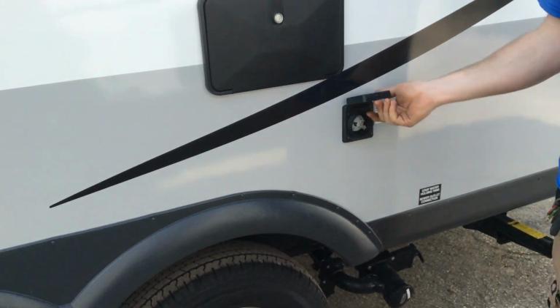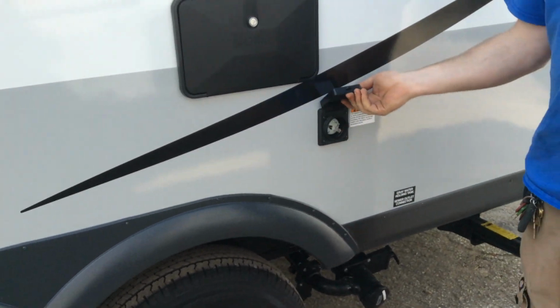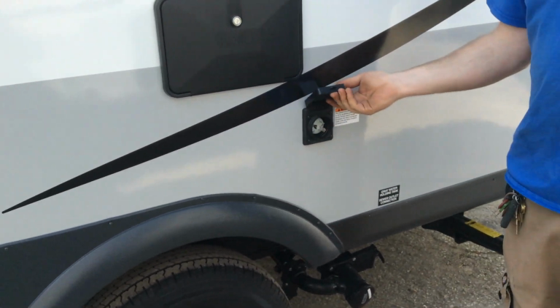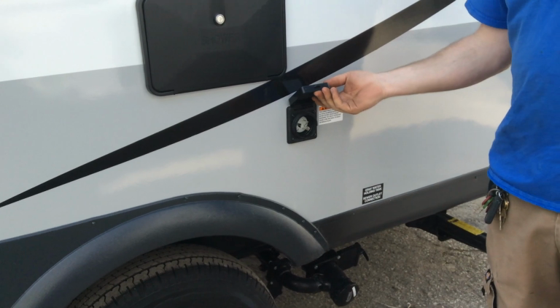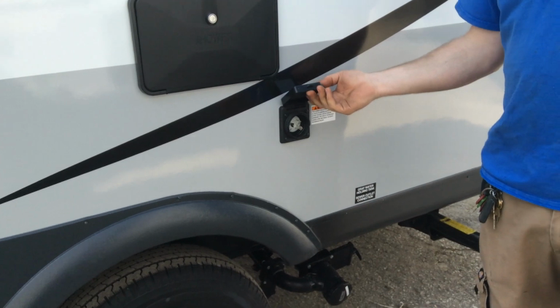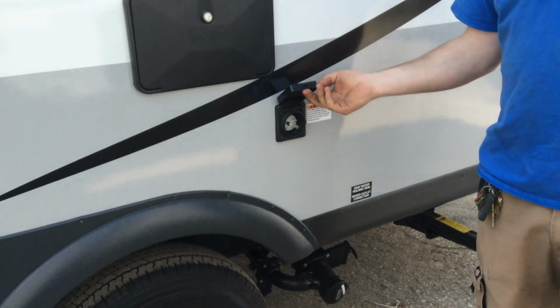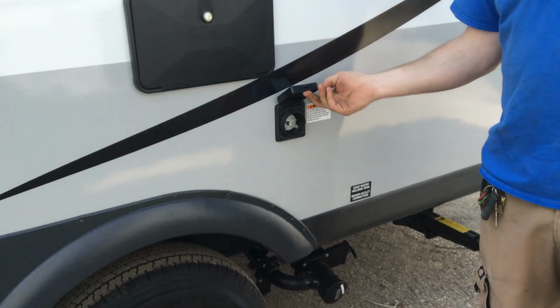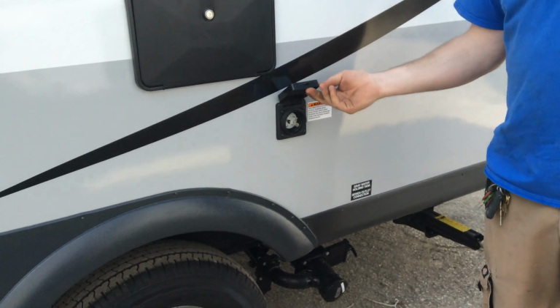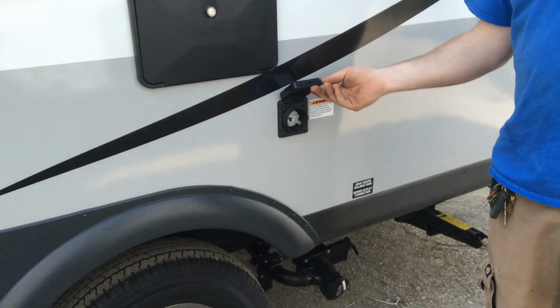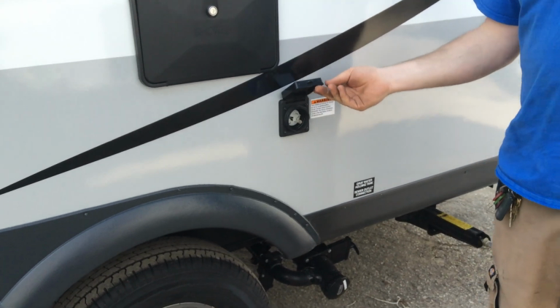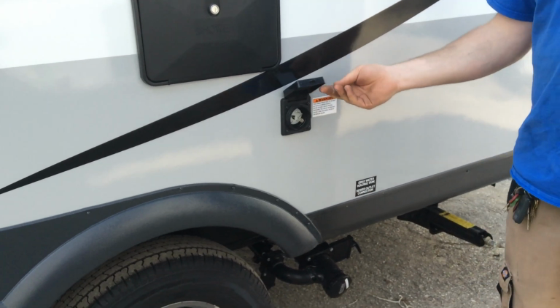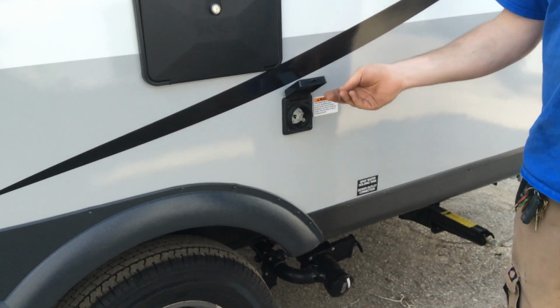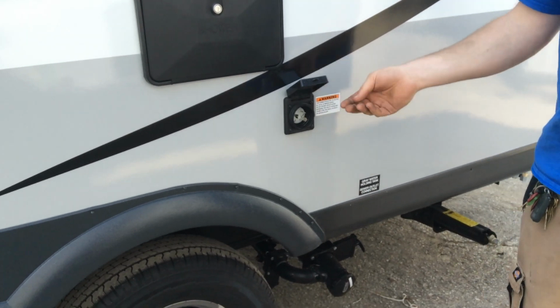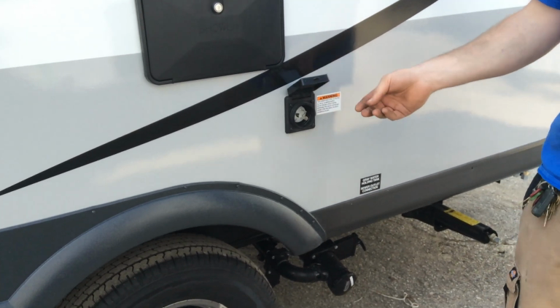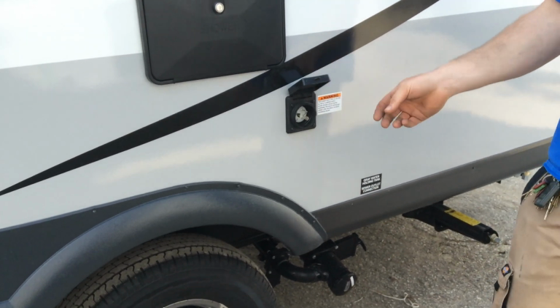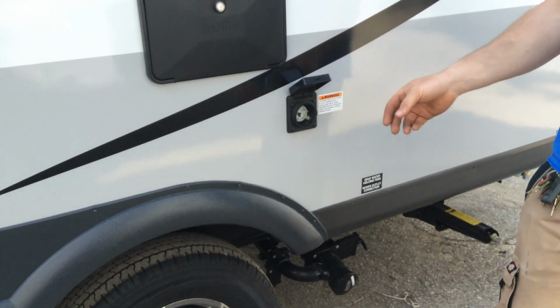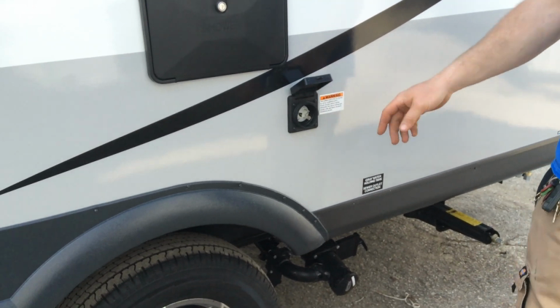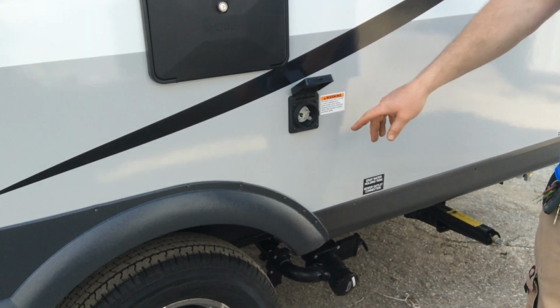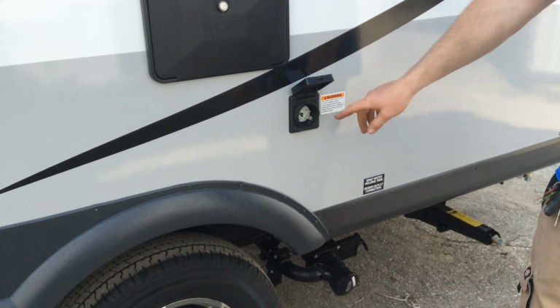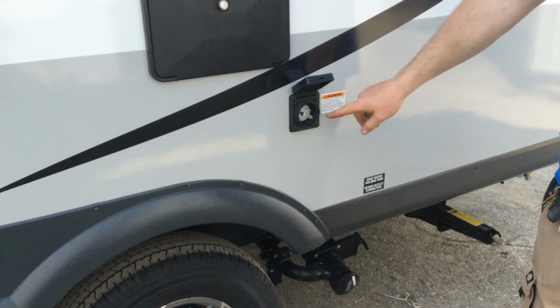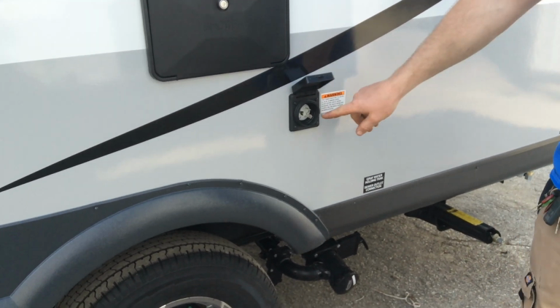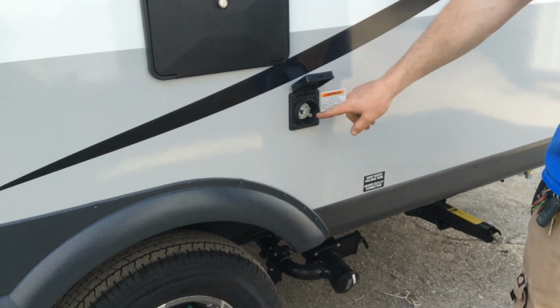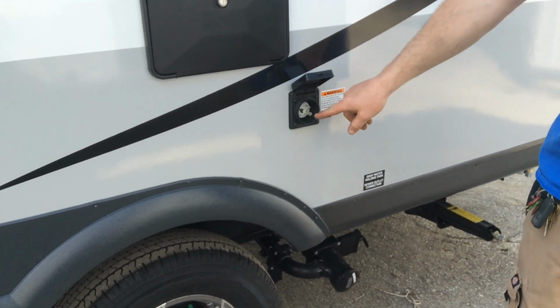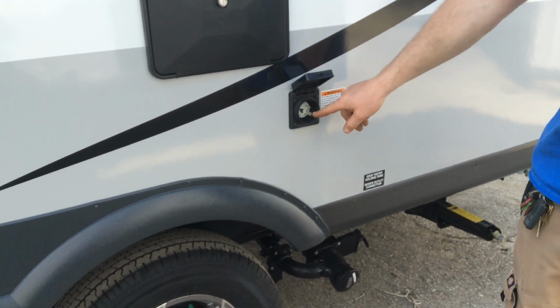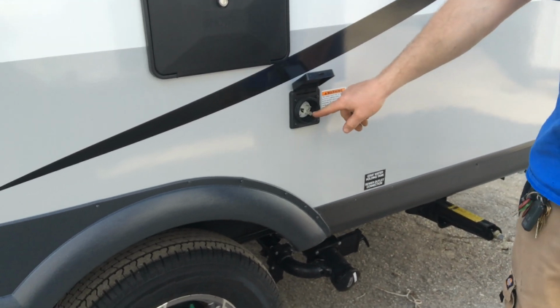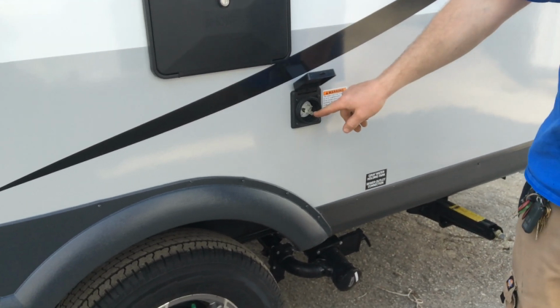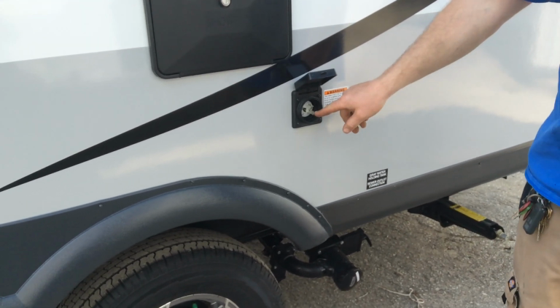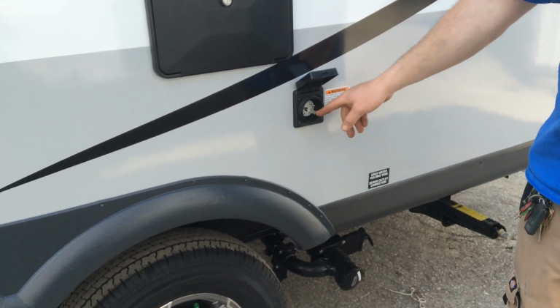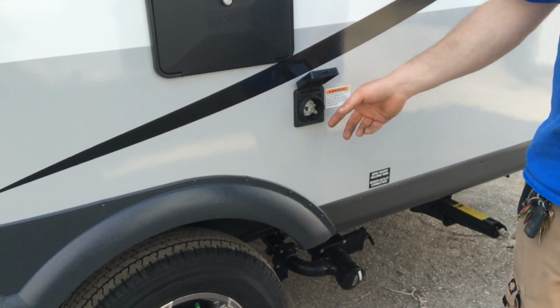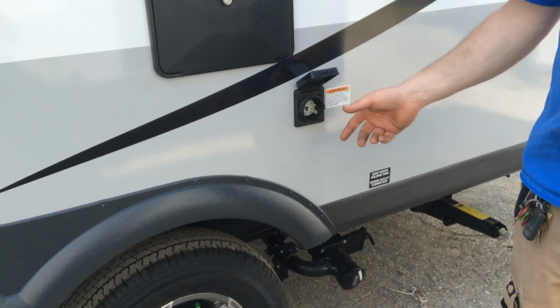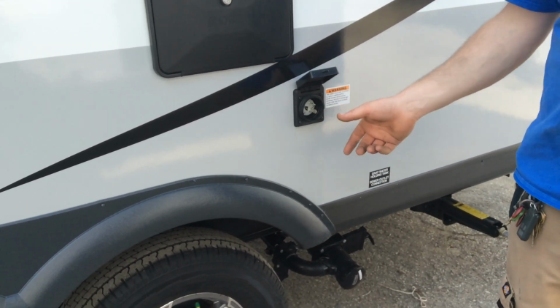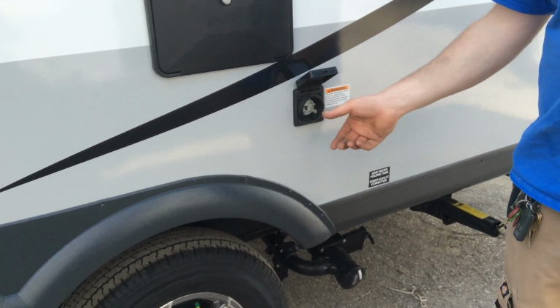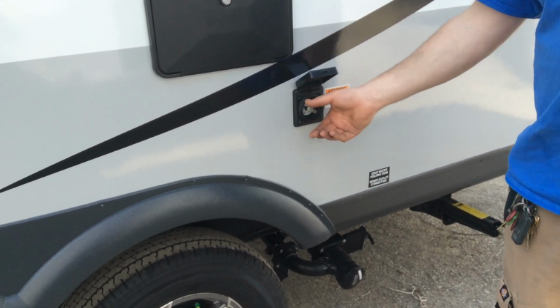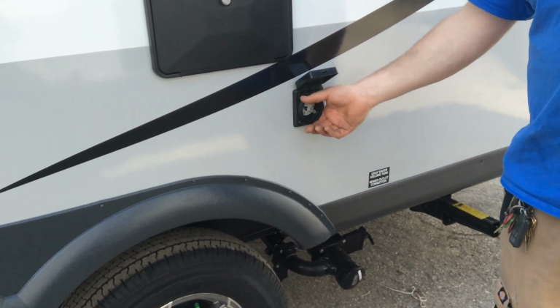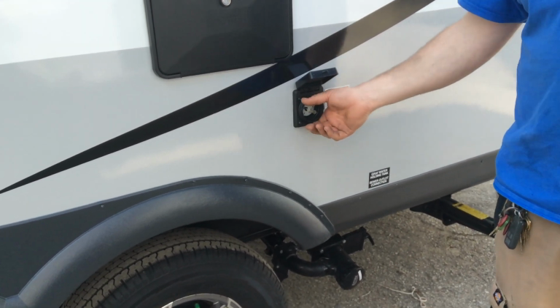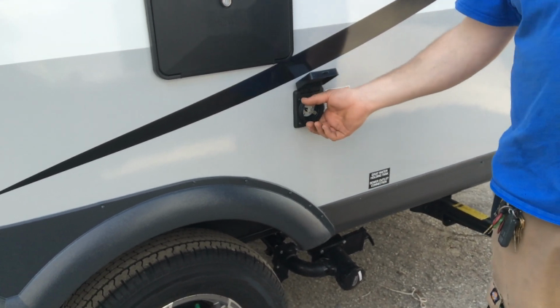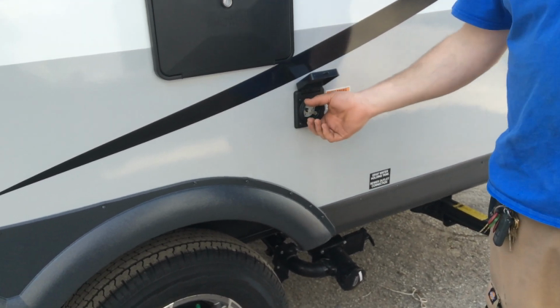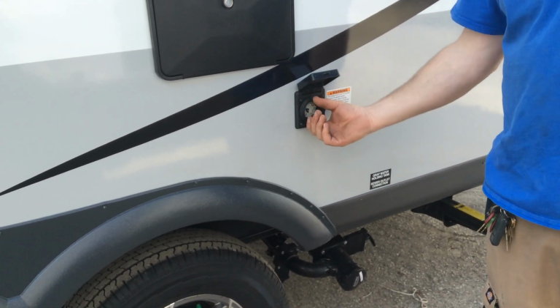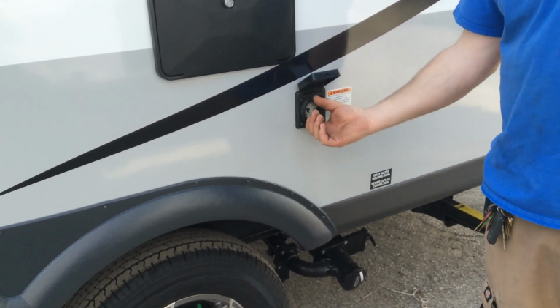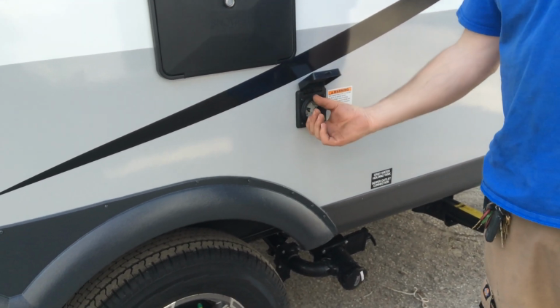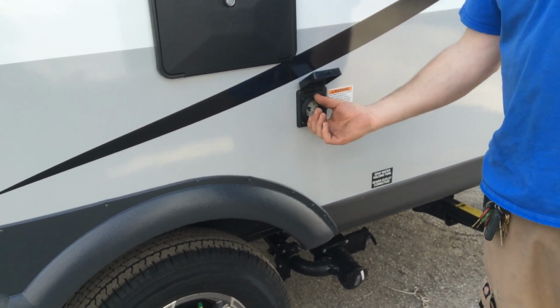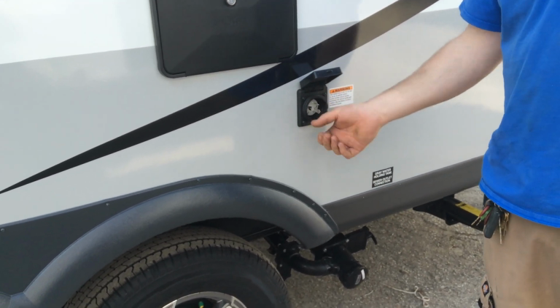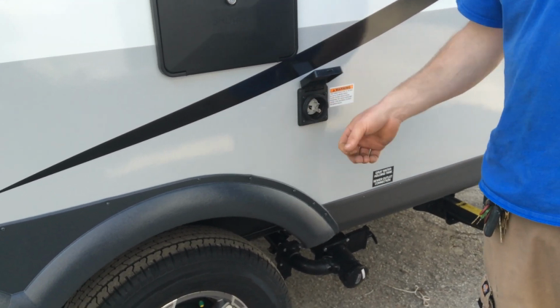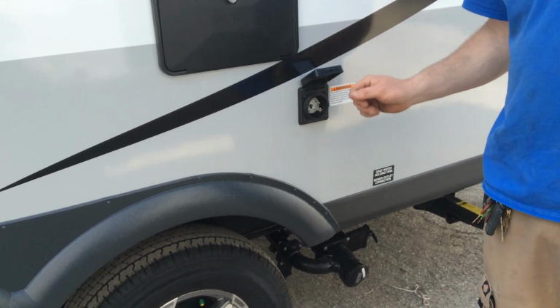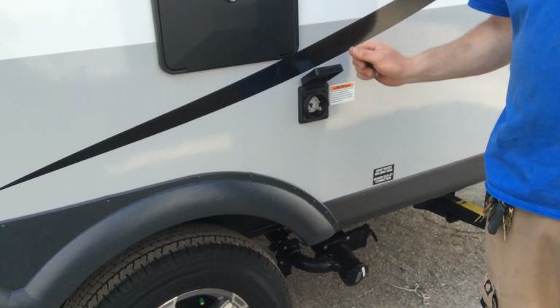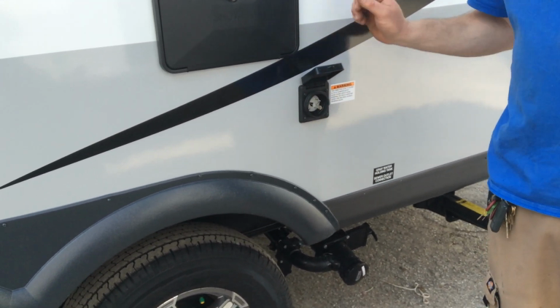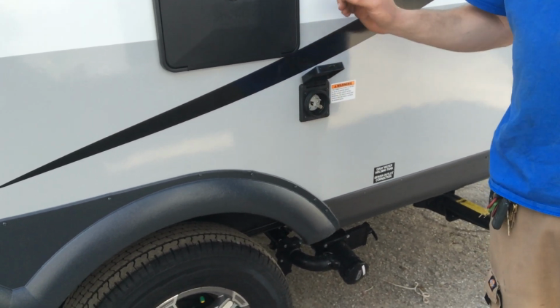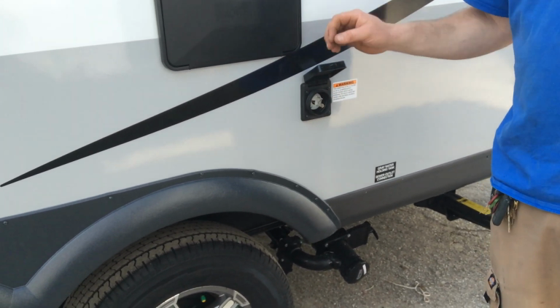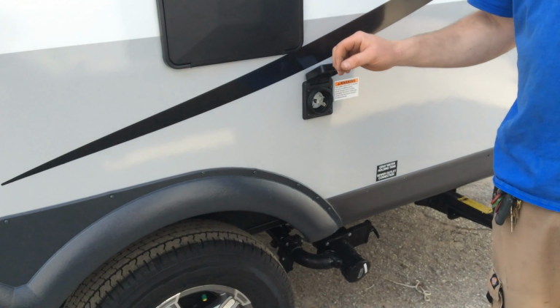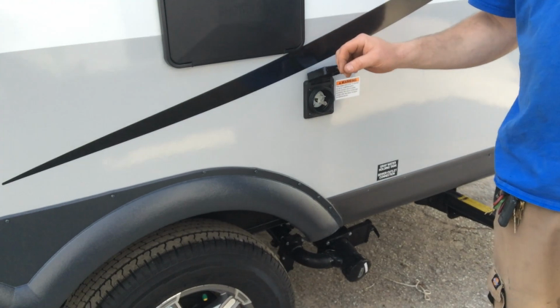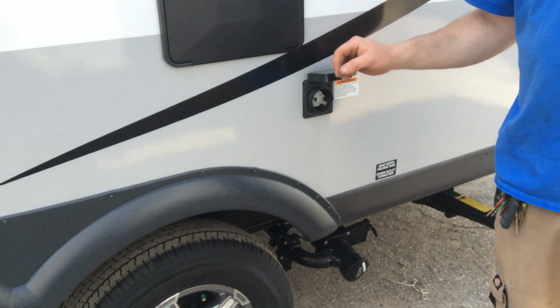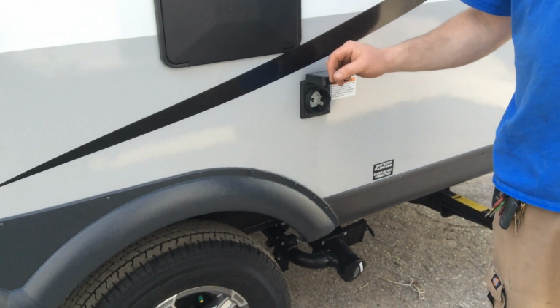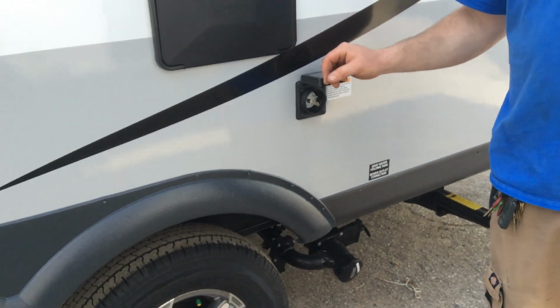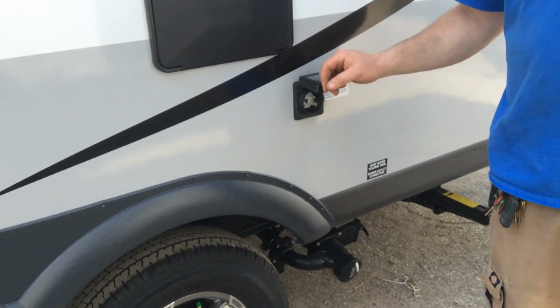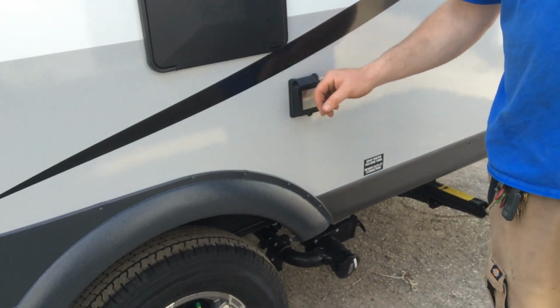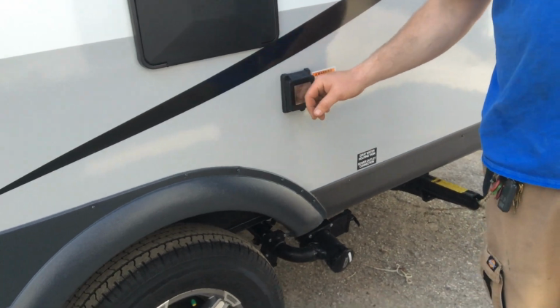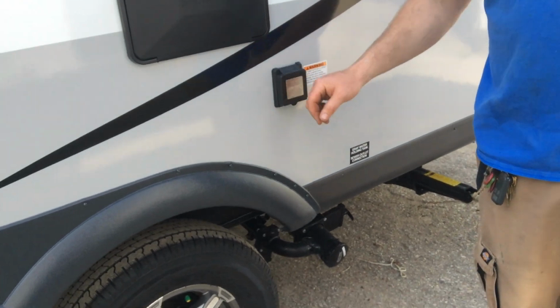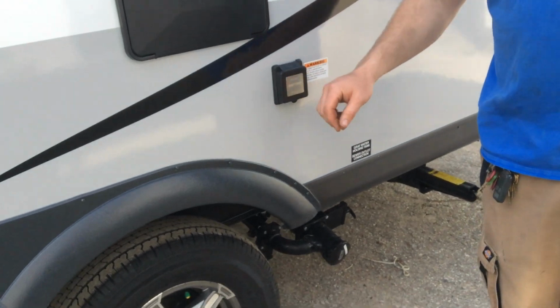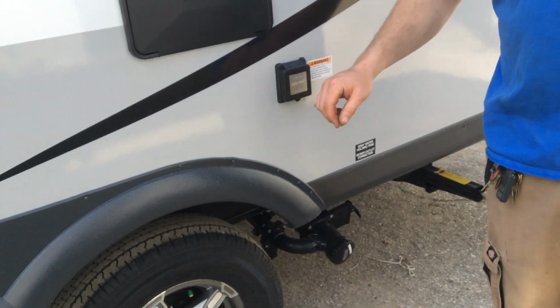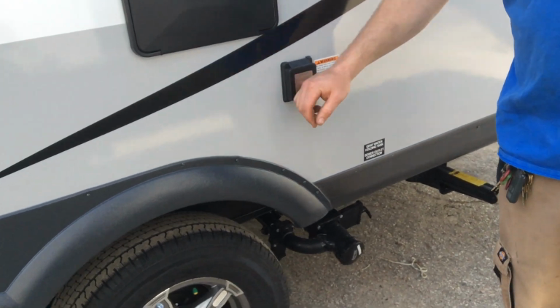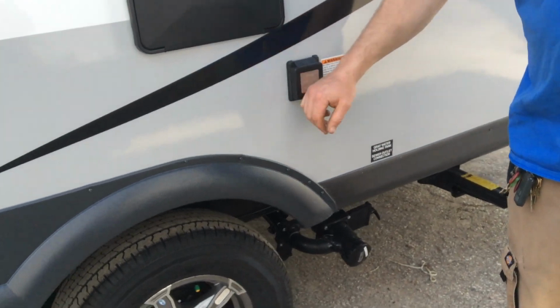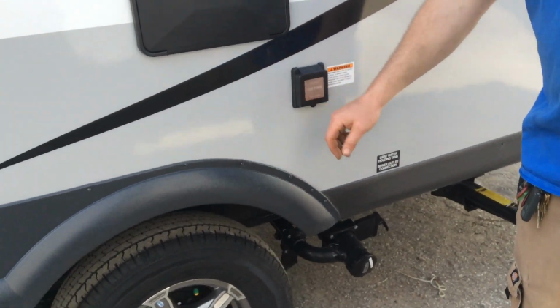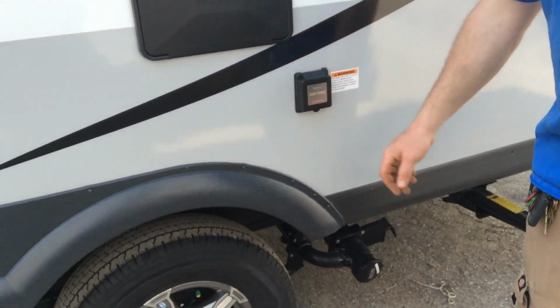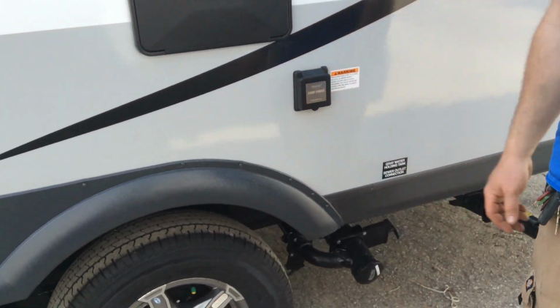This is where you're going to plug your trailer into hydro. You just line up the L, push the cord in and turn to the right. Twenty-five feet of cord is stored inside the trailer.